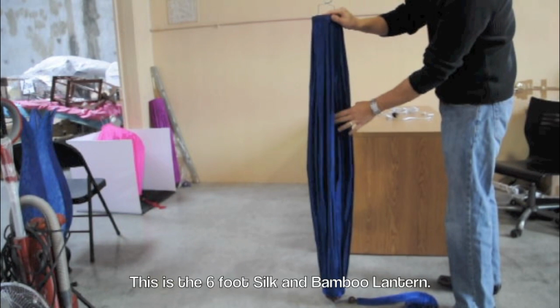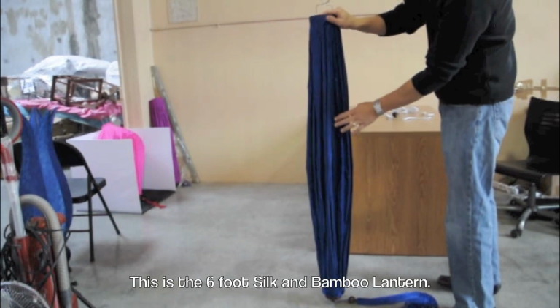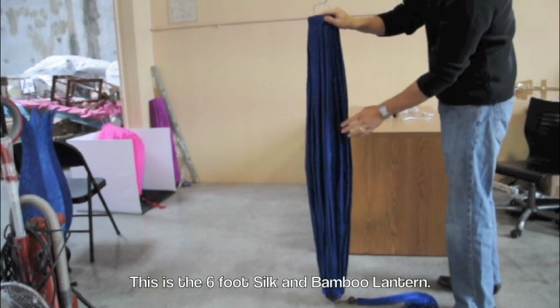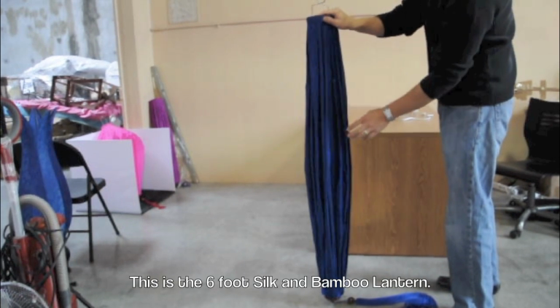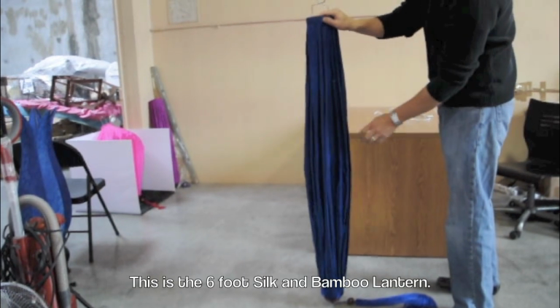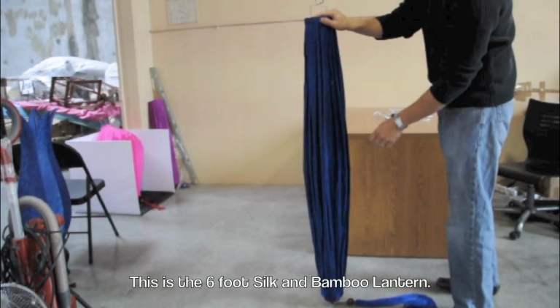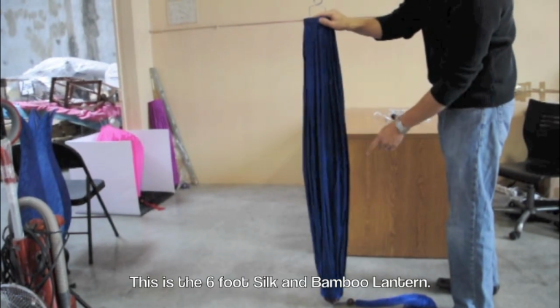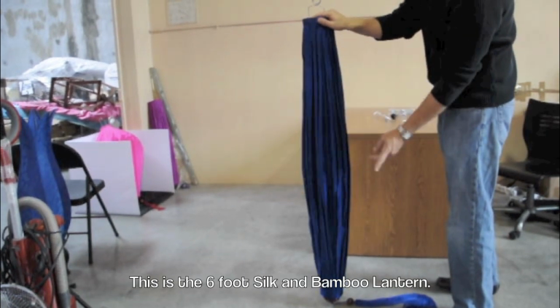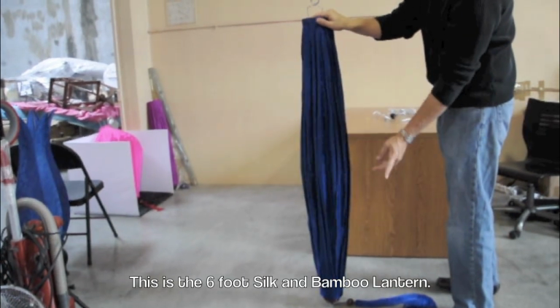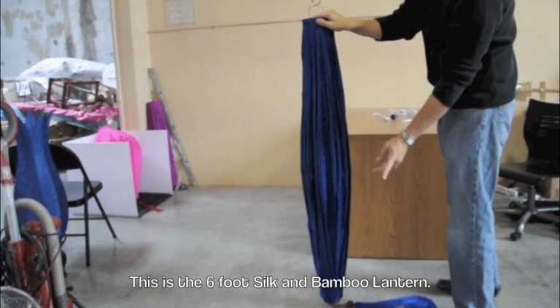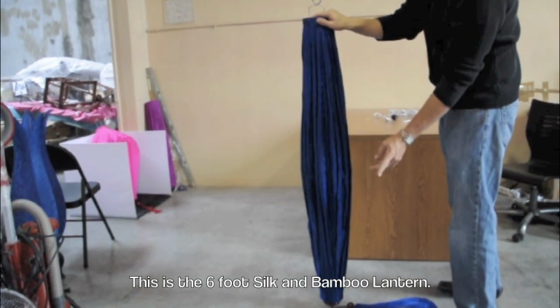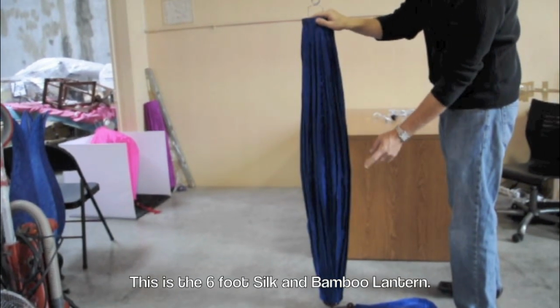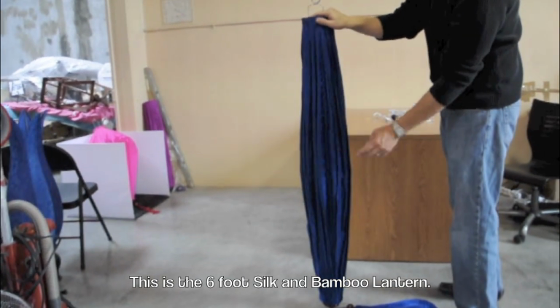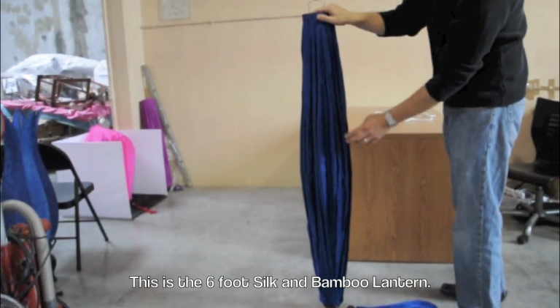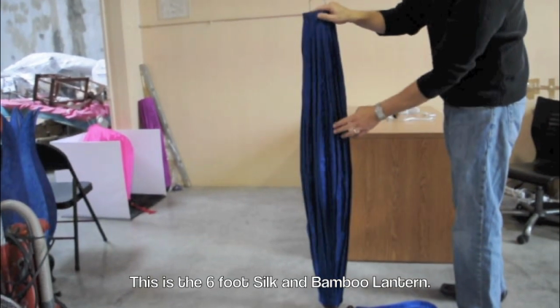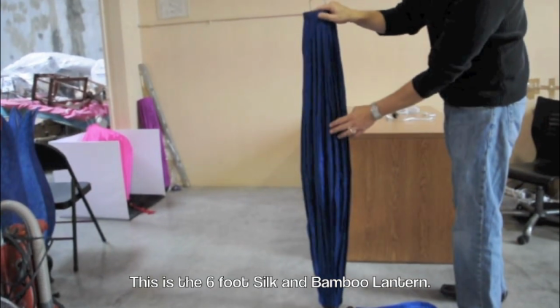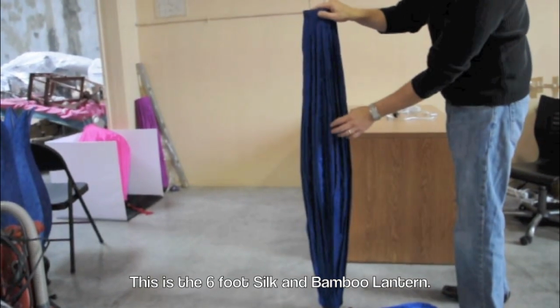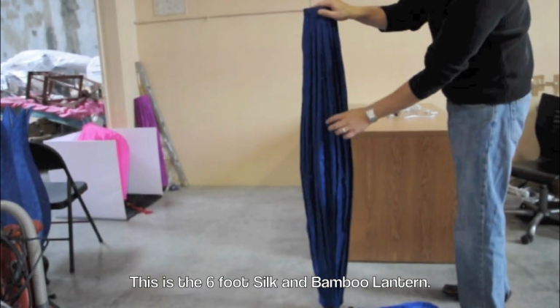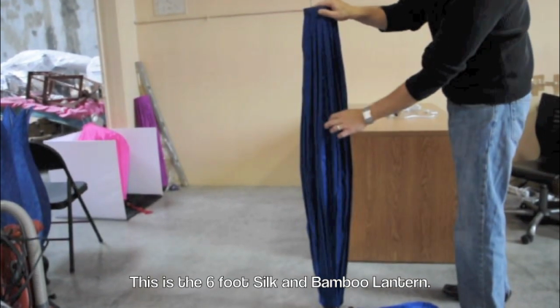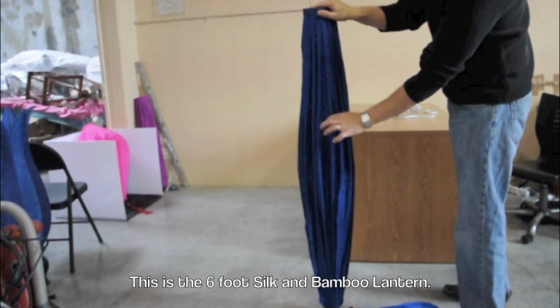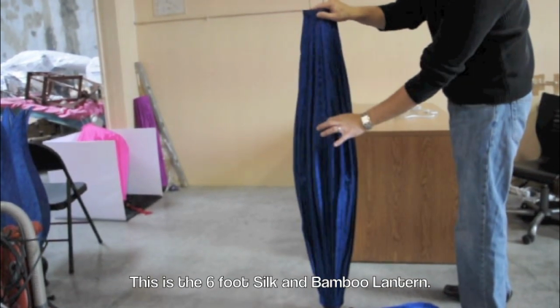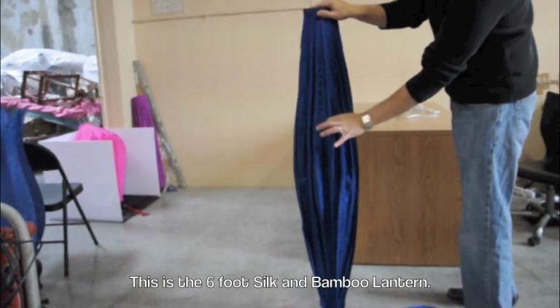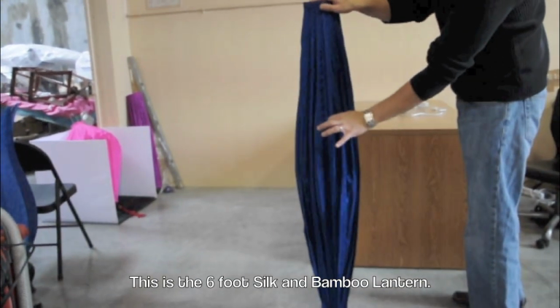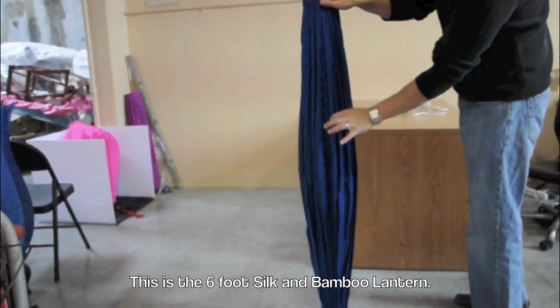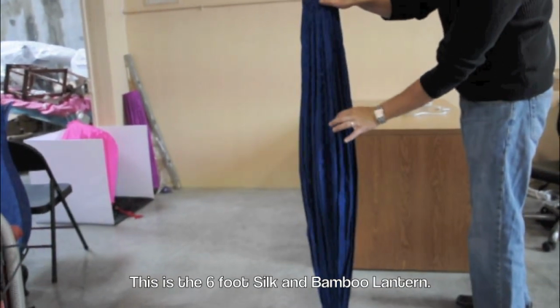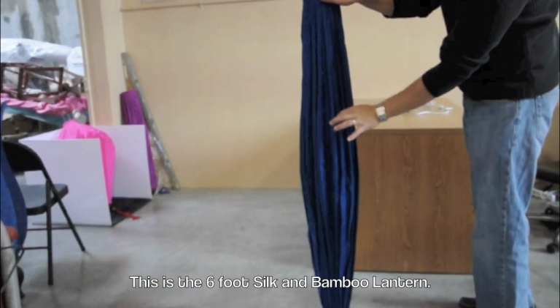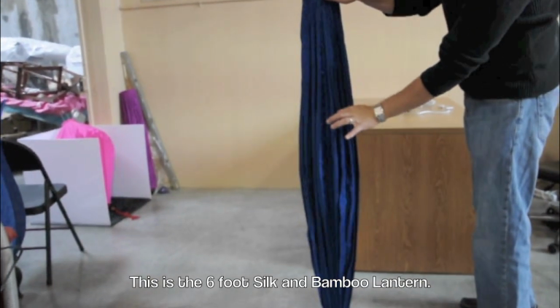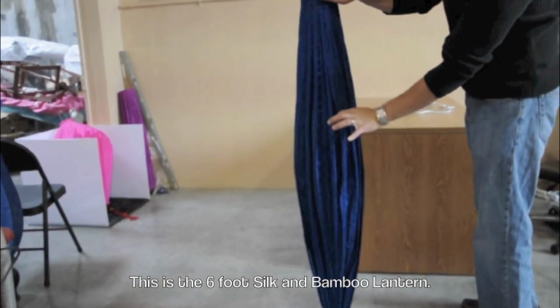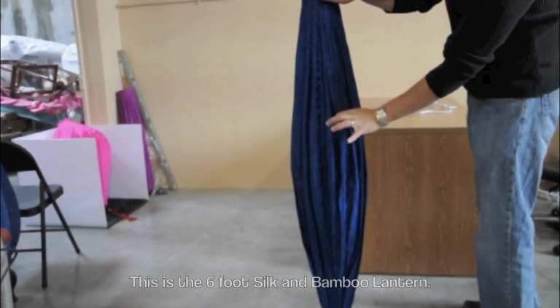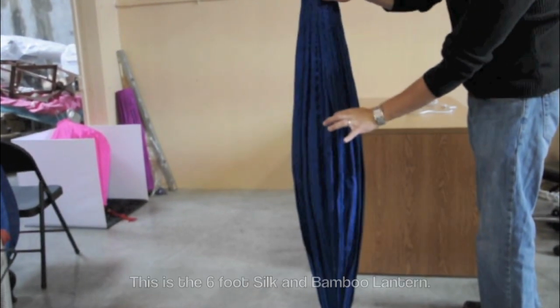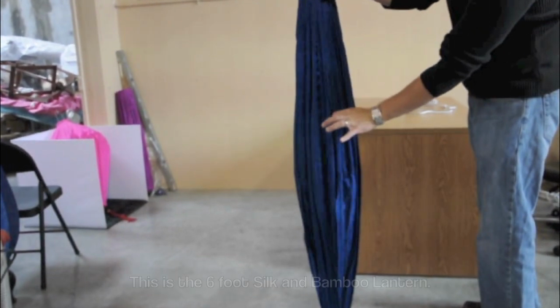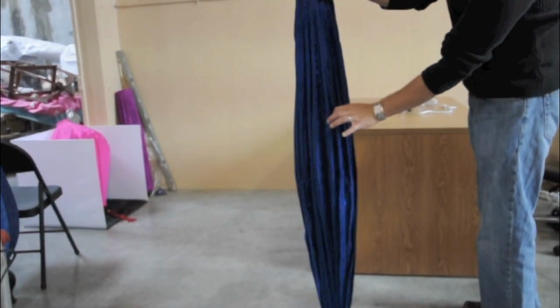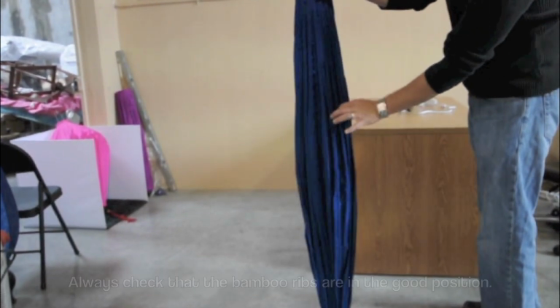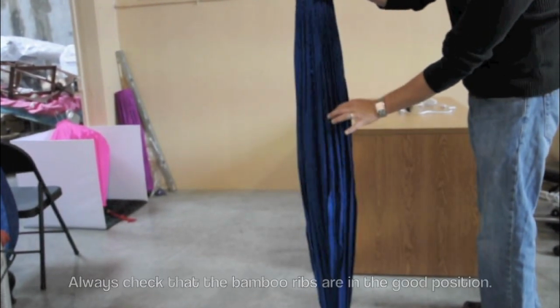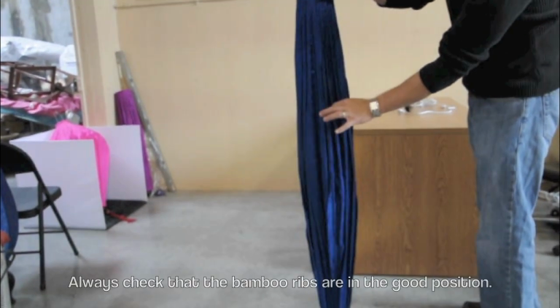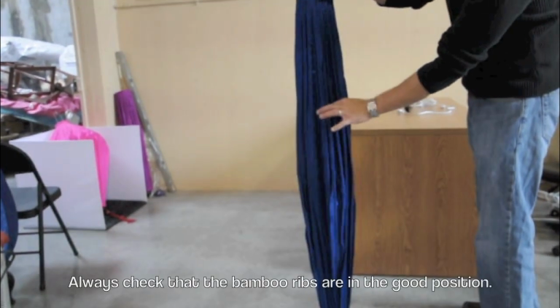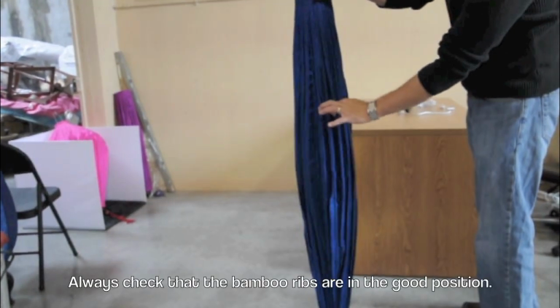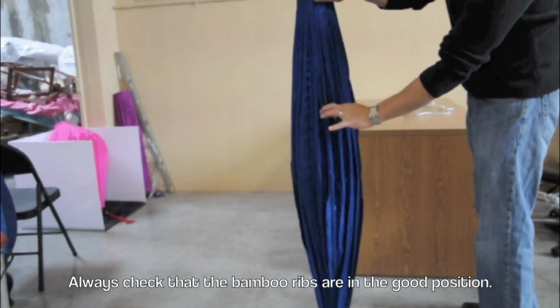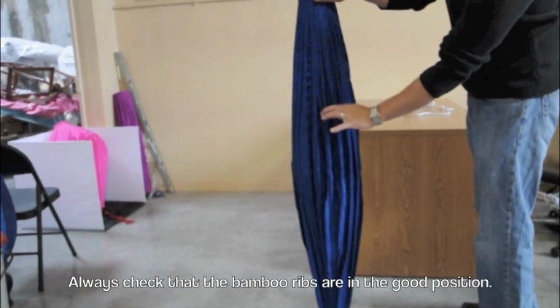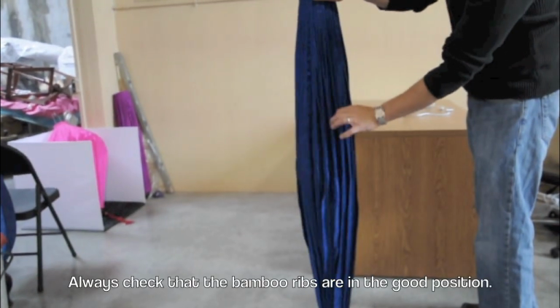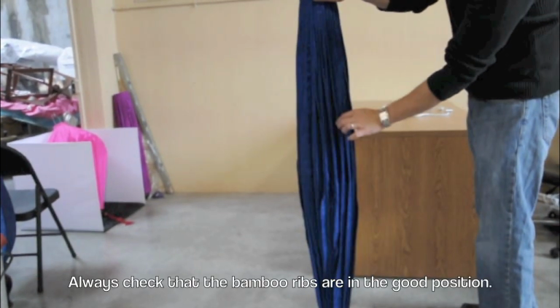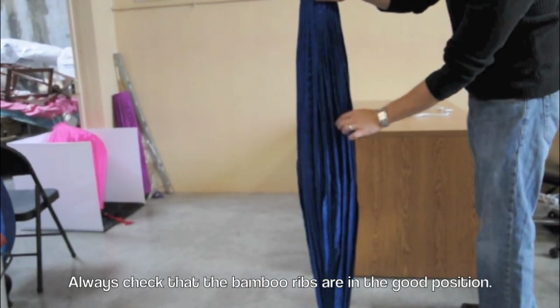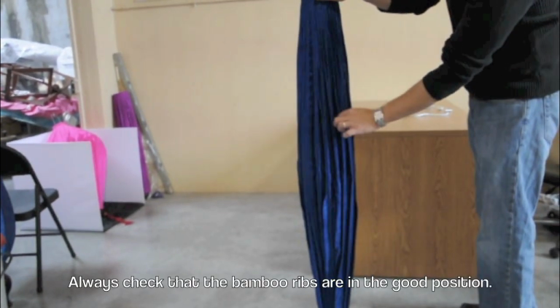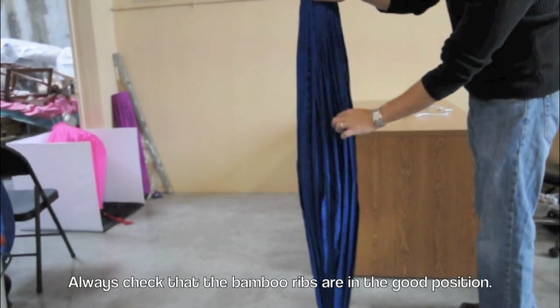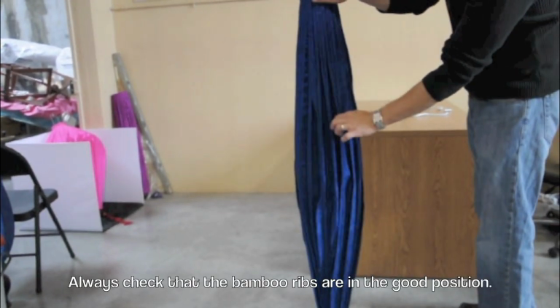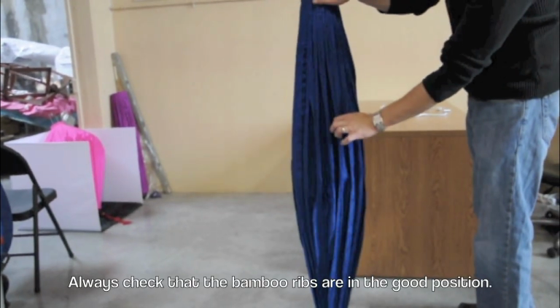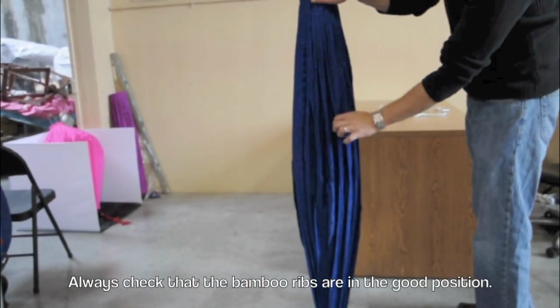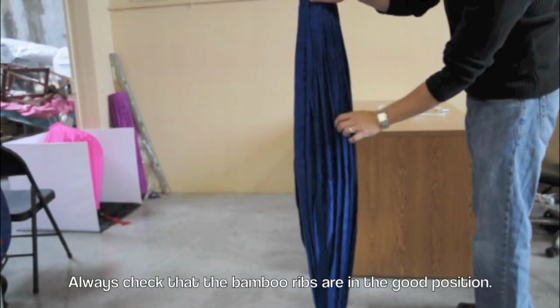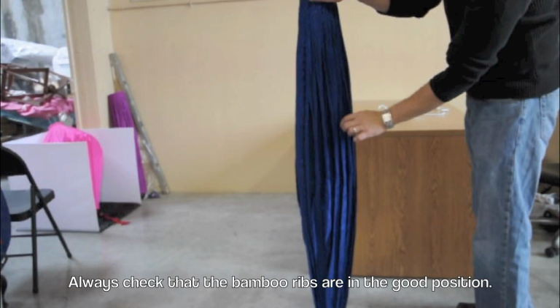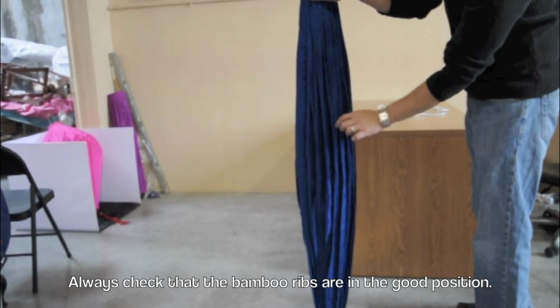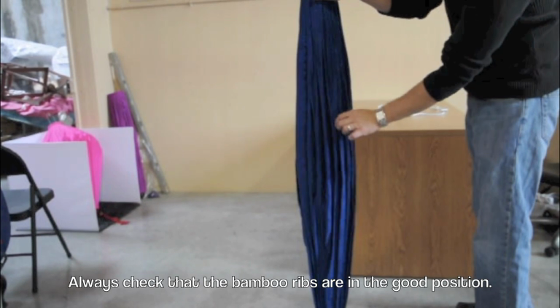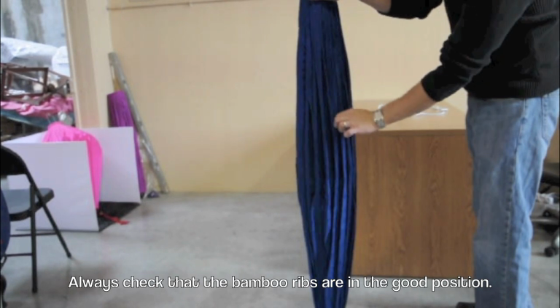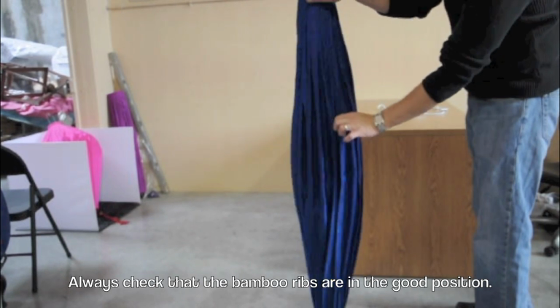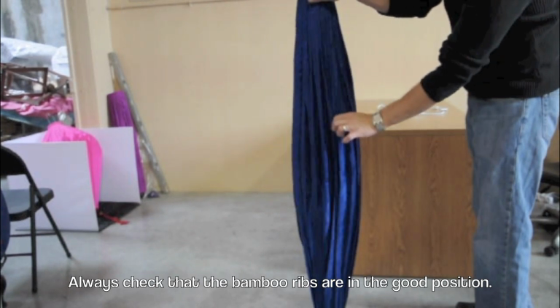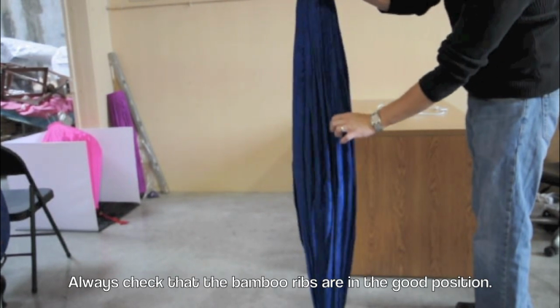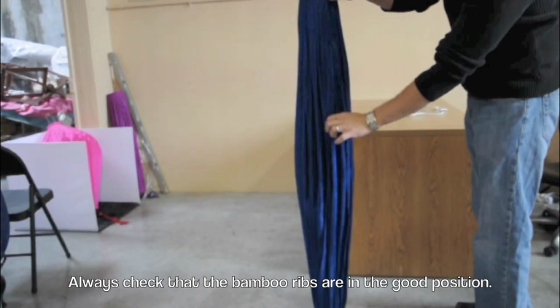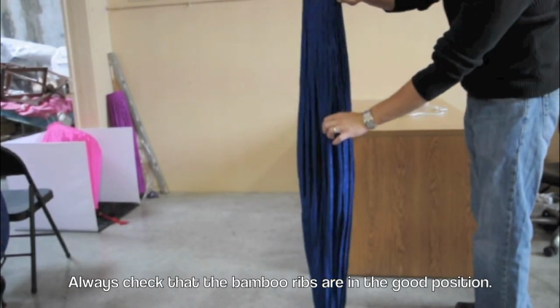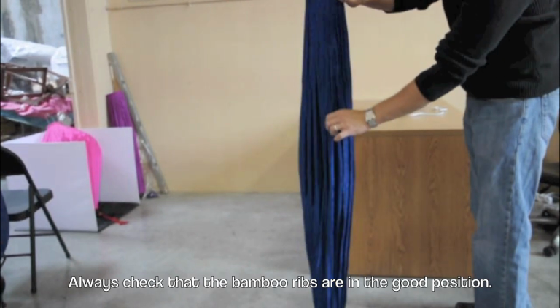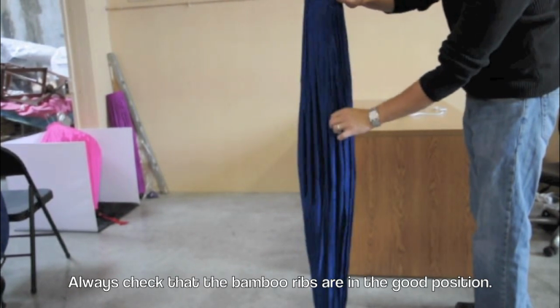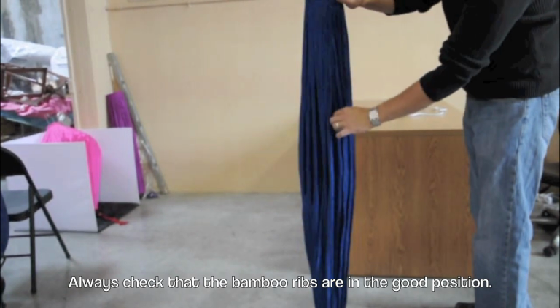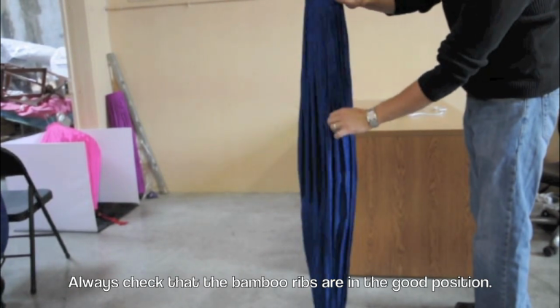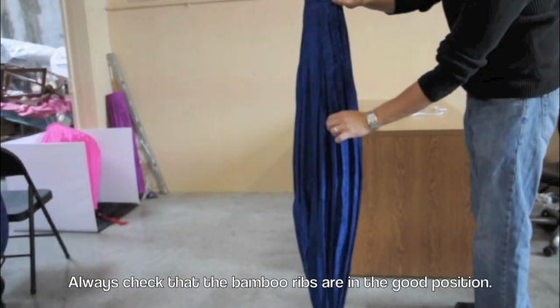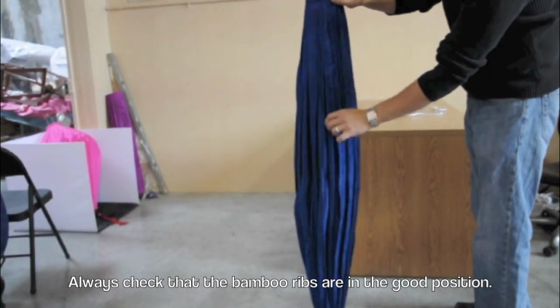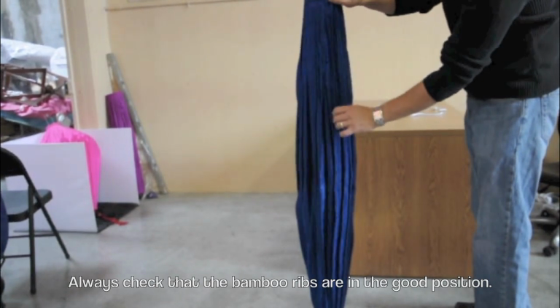This is the 6 foot silk and bamboo lantern. Always check that the bamboo ribs are in the good position.